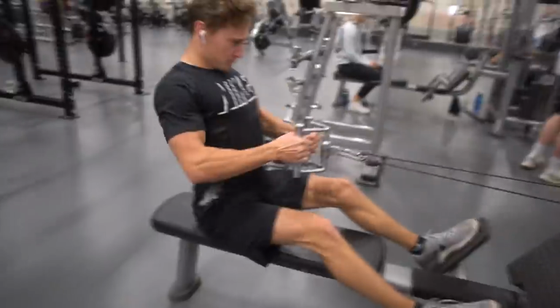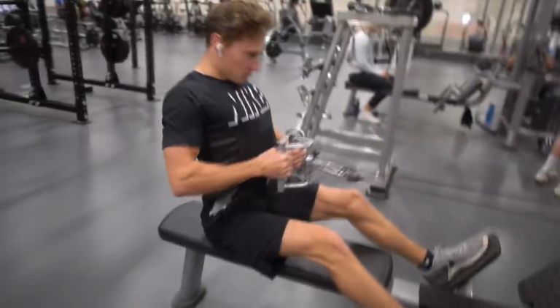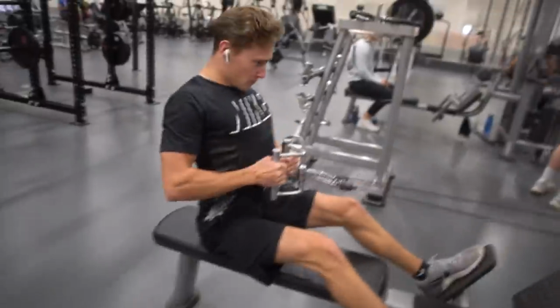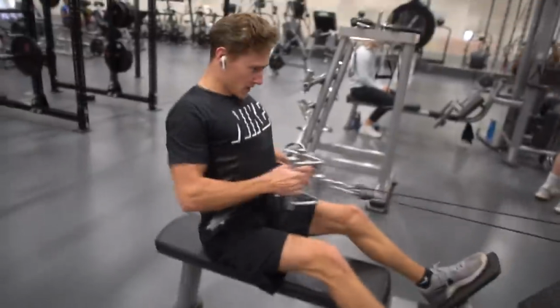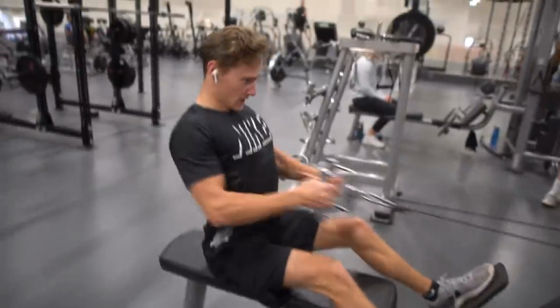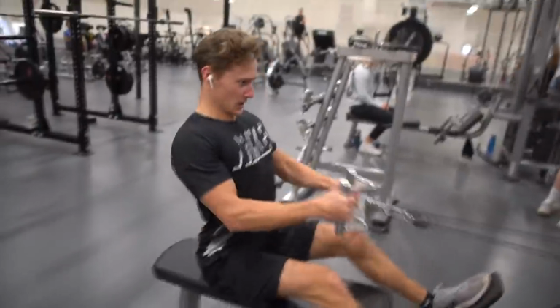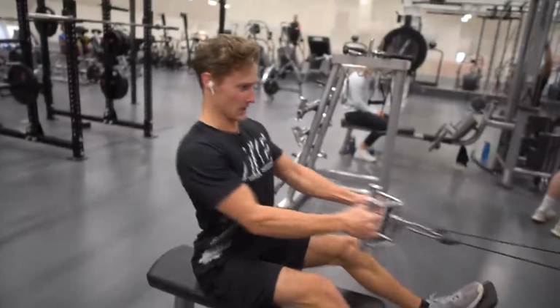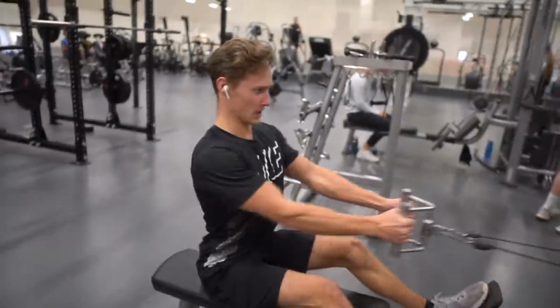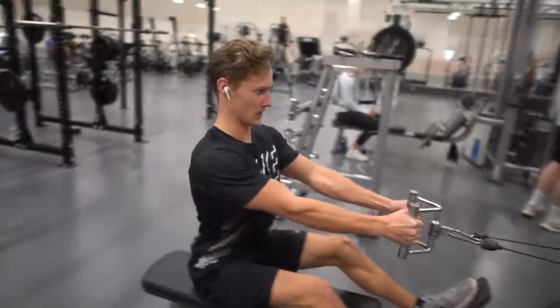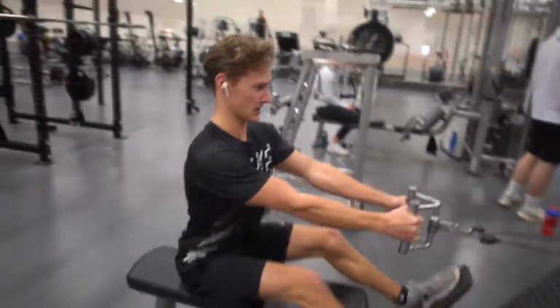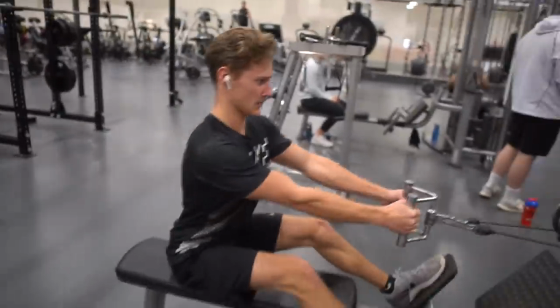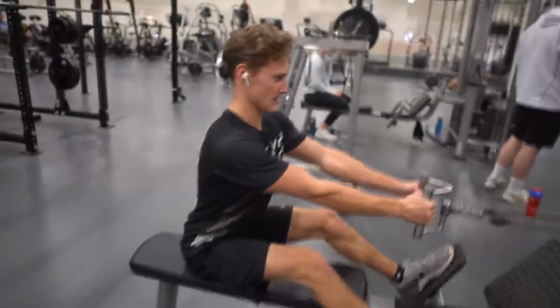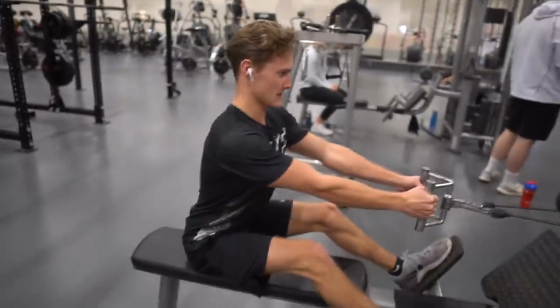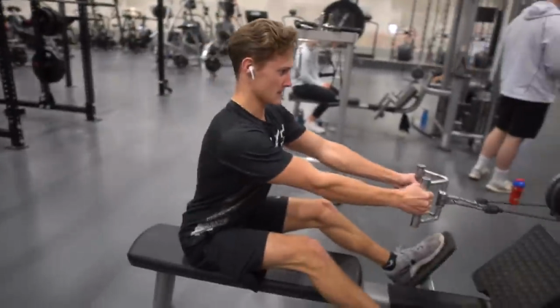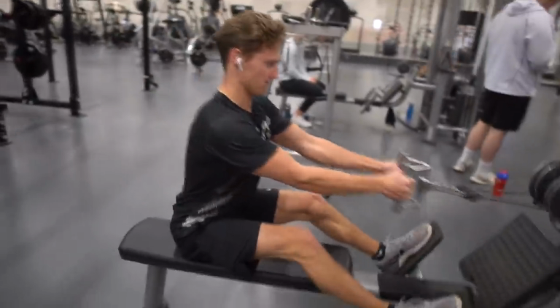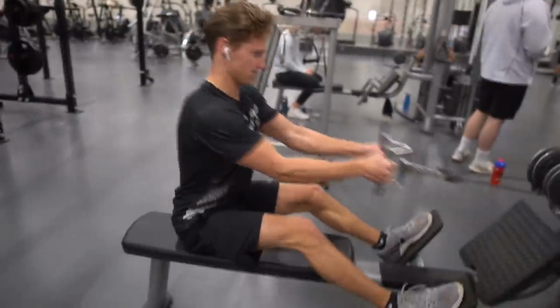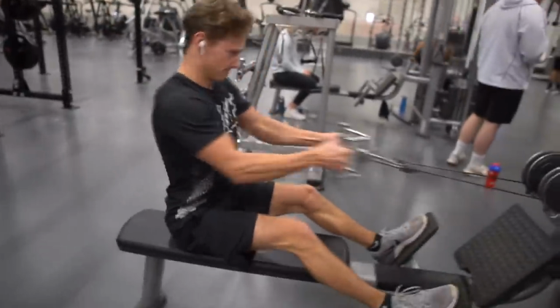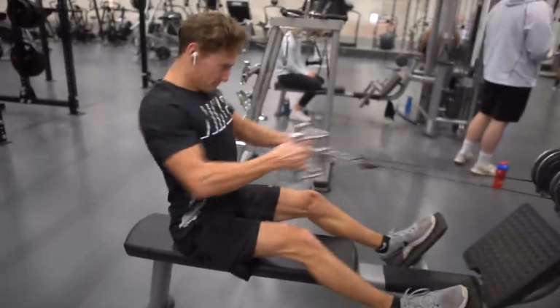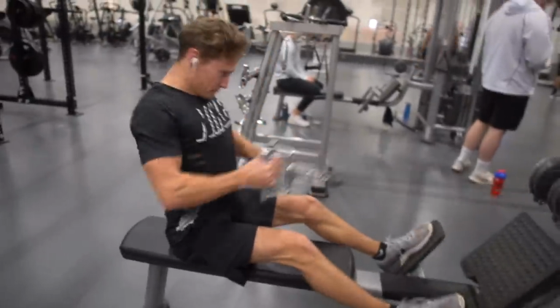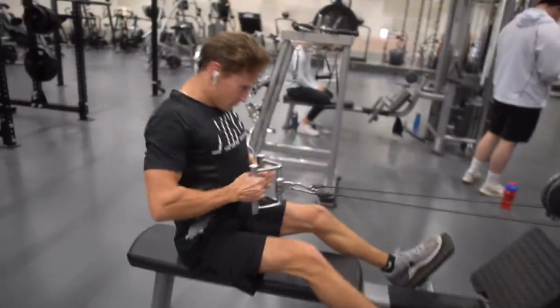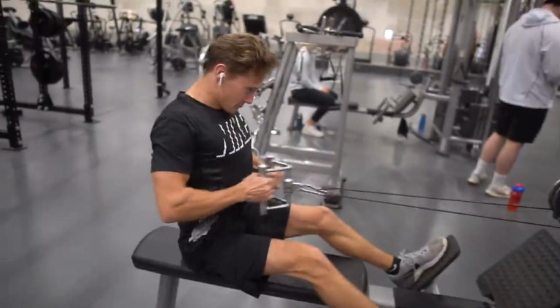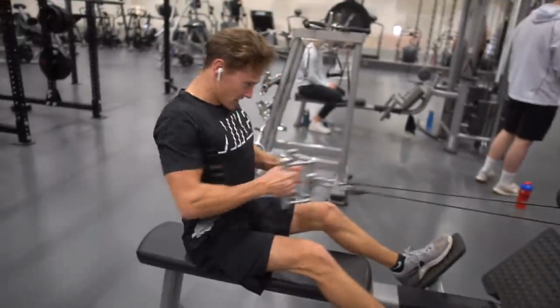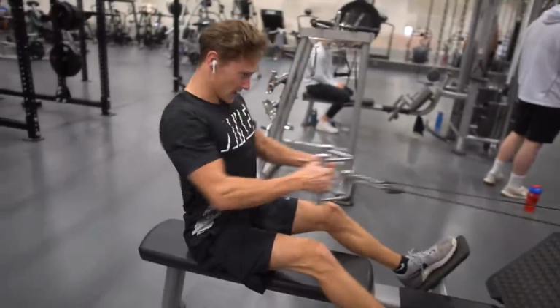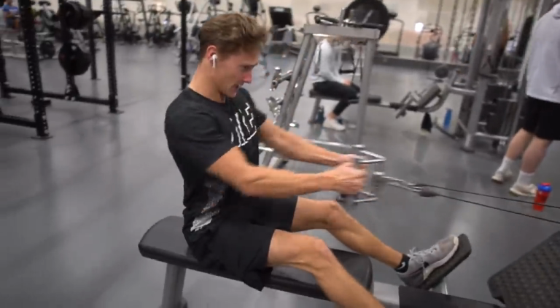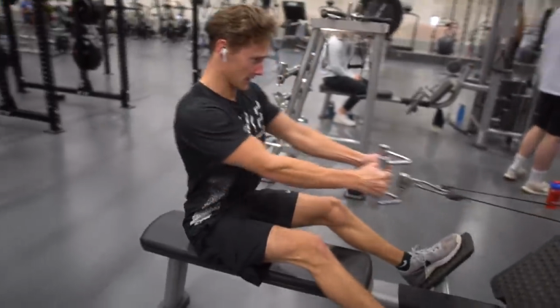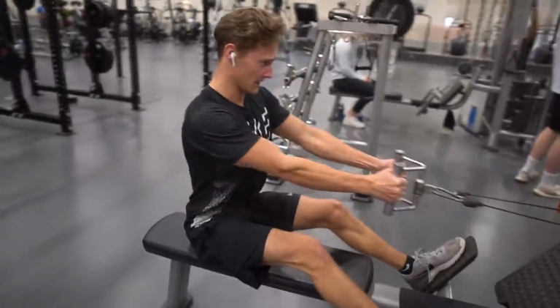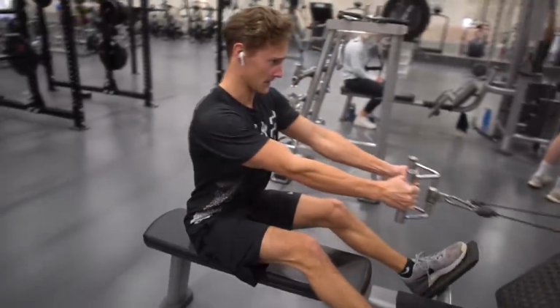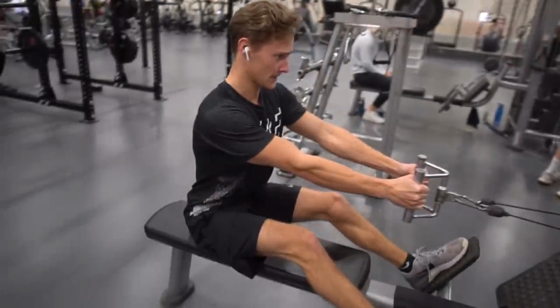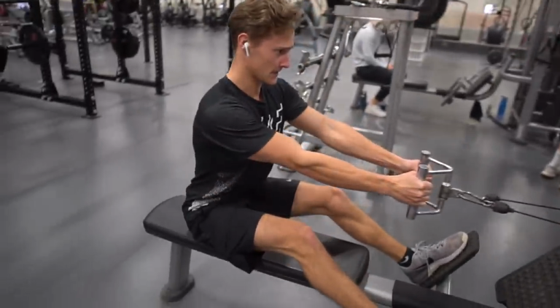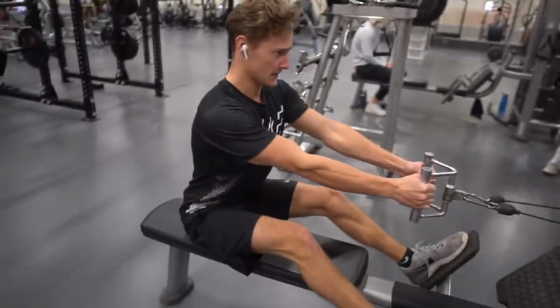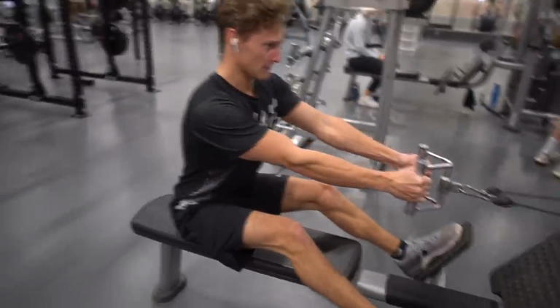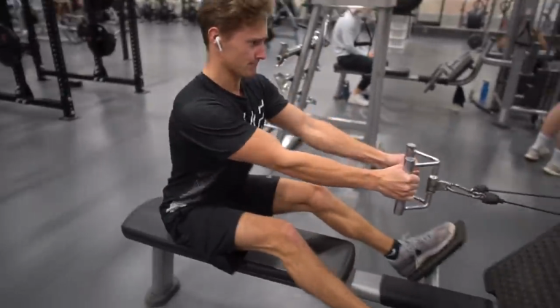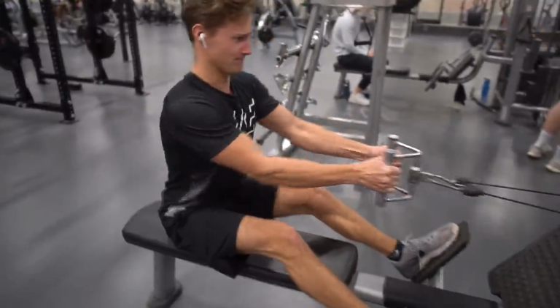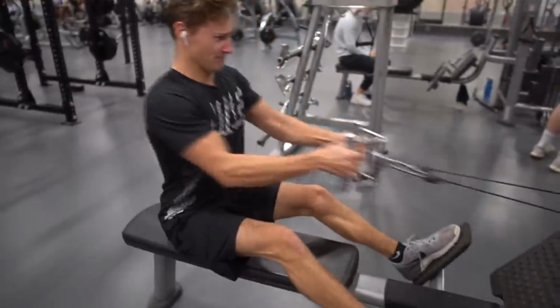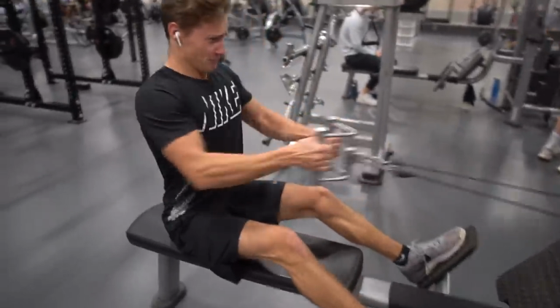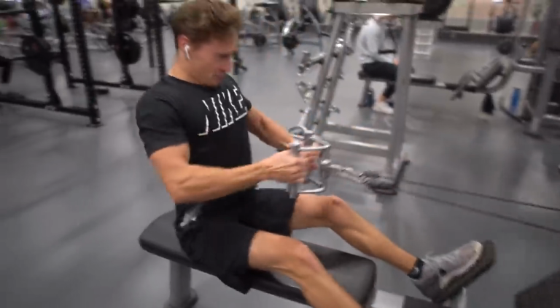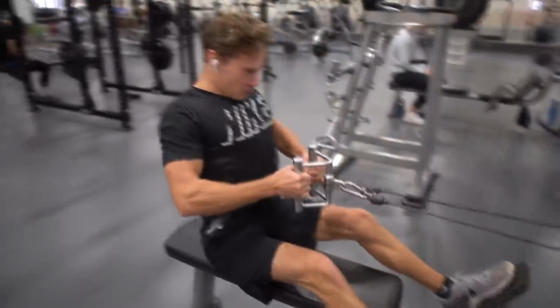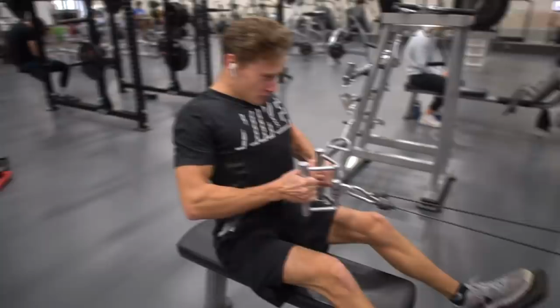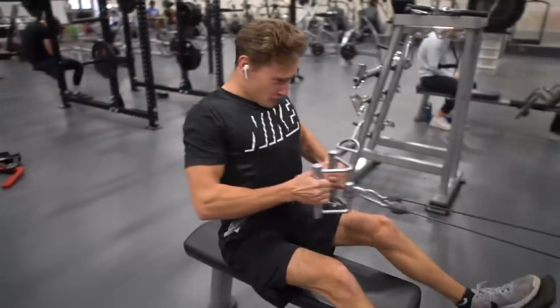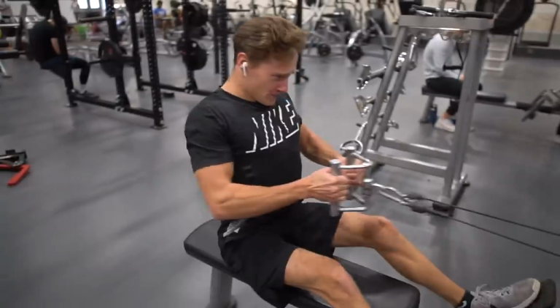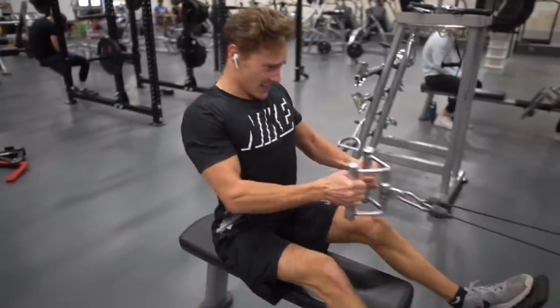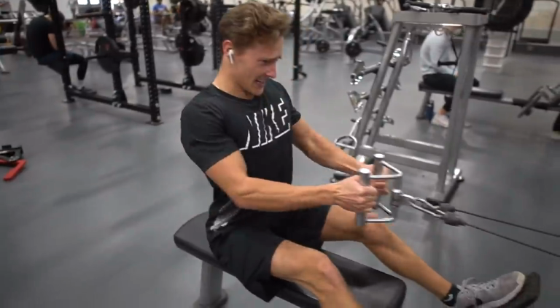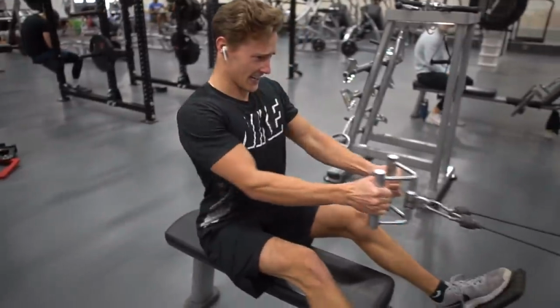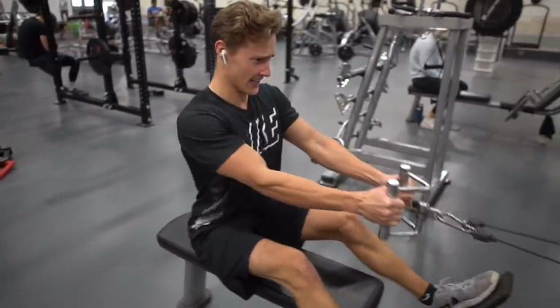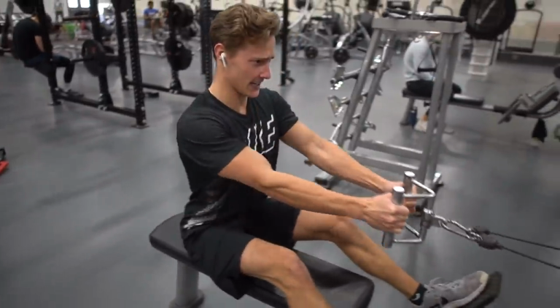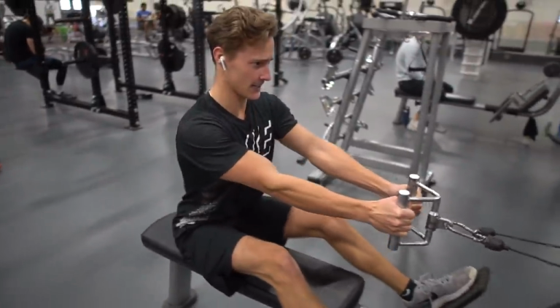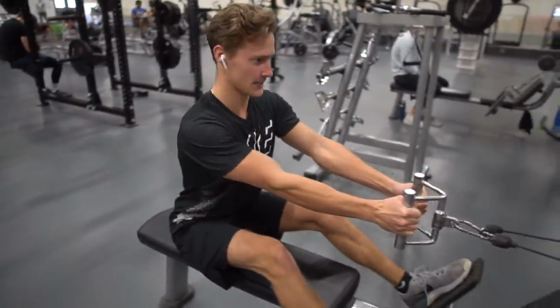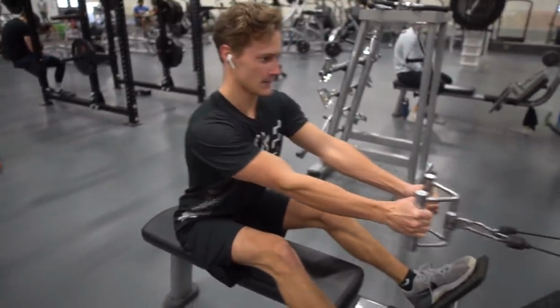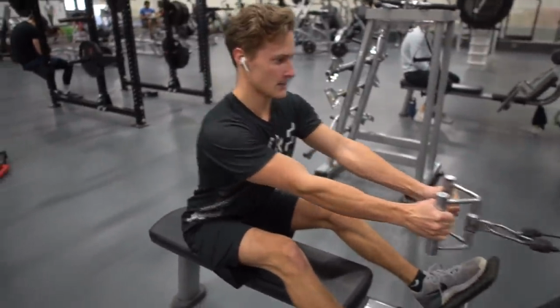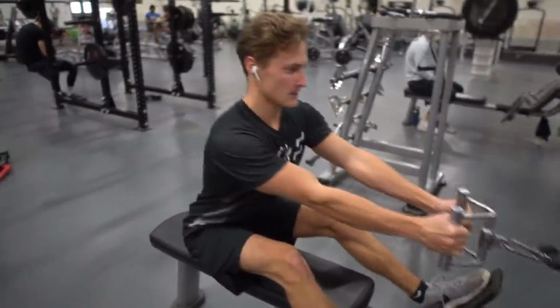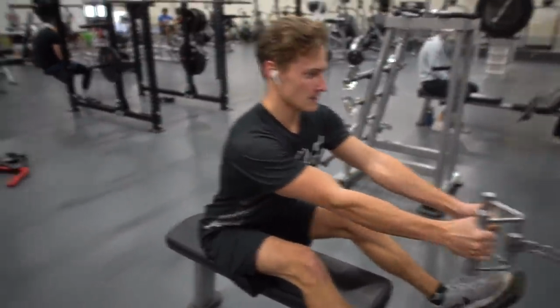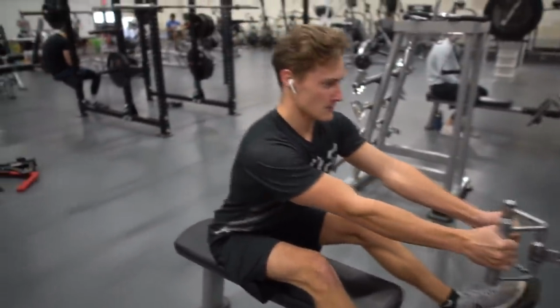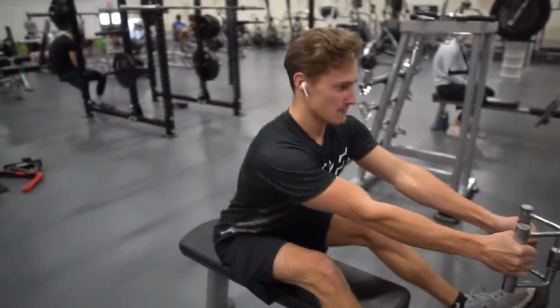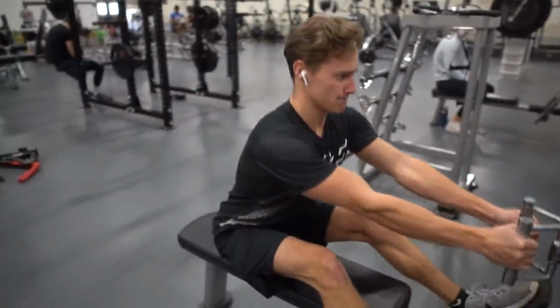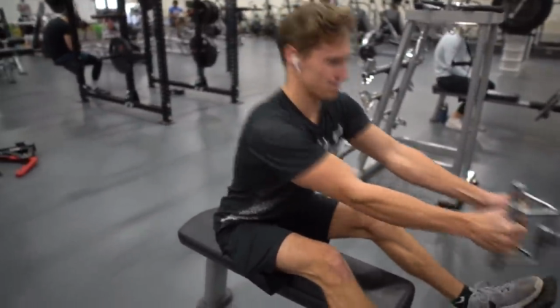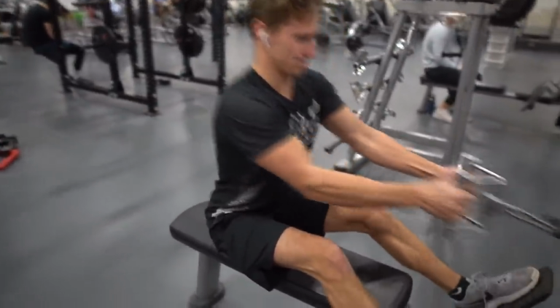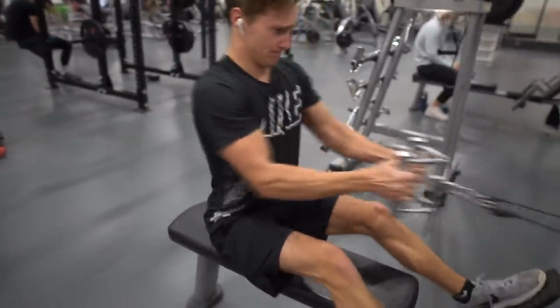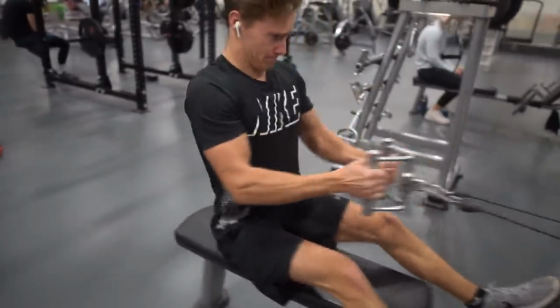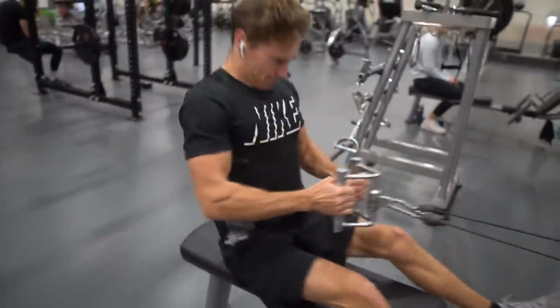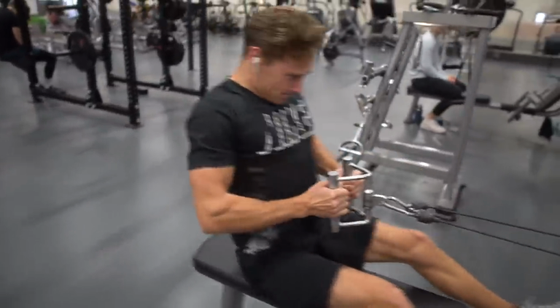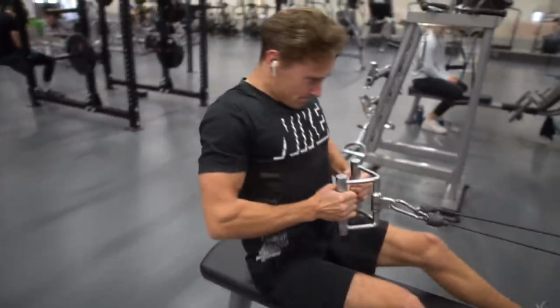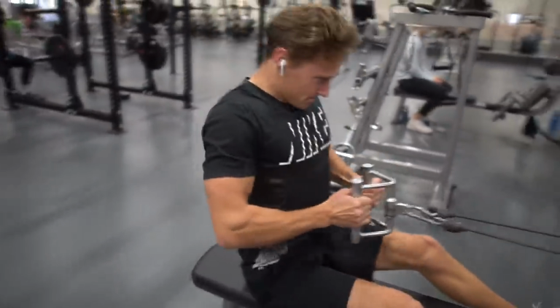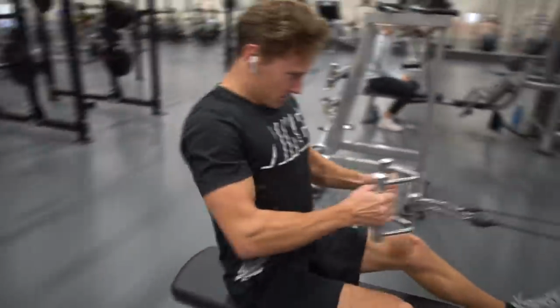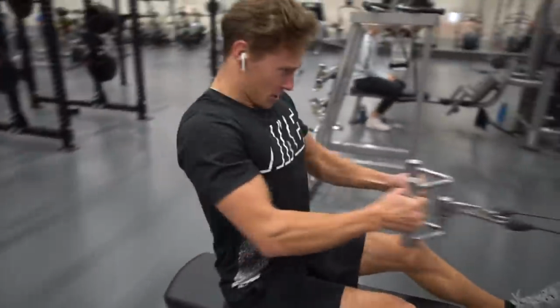I'm kind of small compared to others in Men's Physique. They said I need more muscle maturity, essentially.